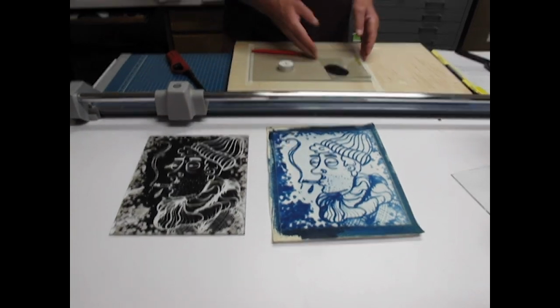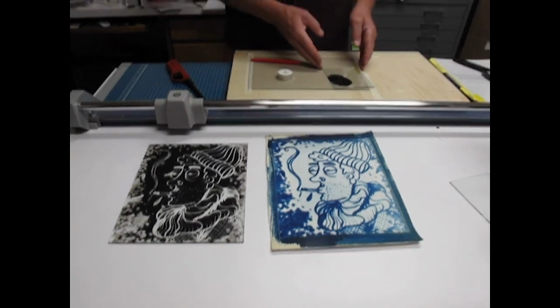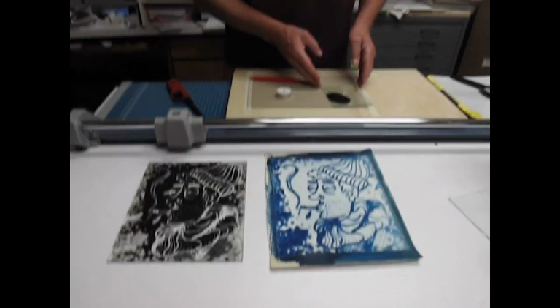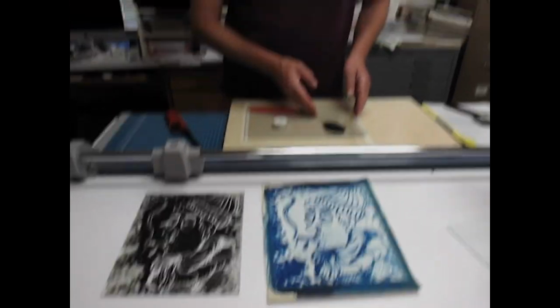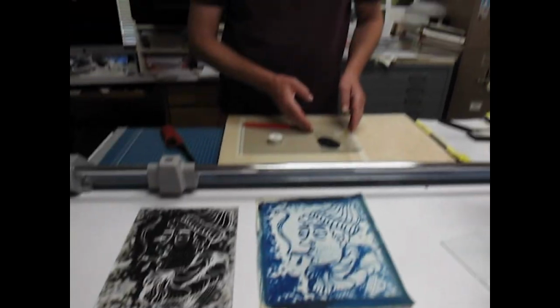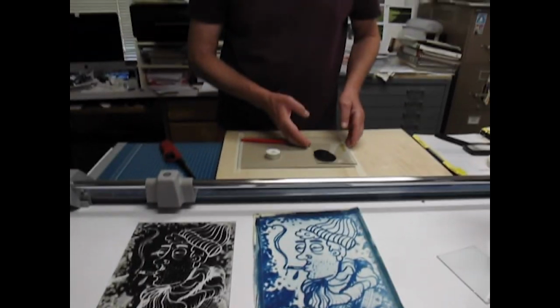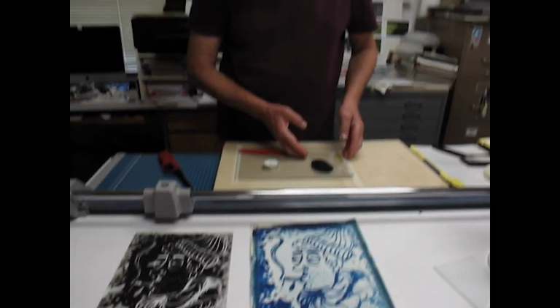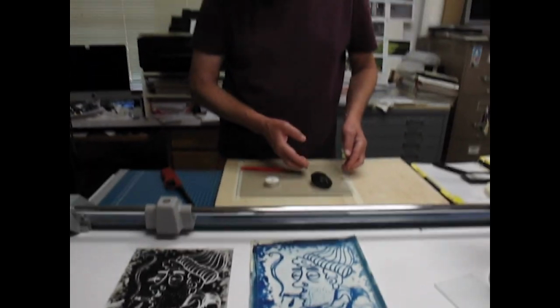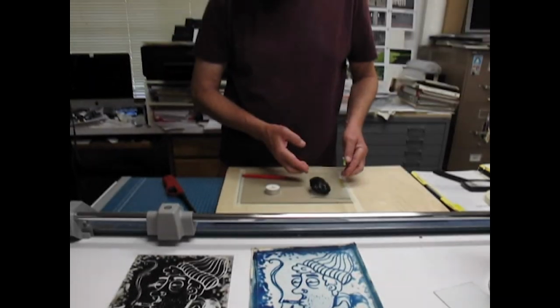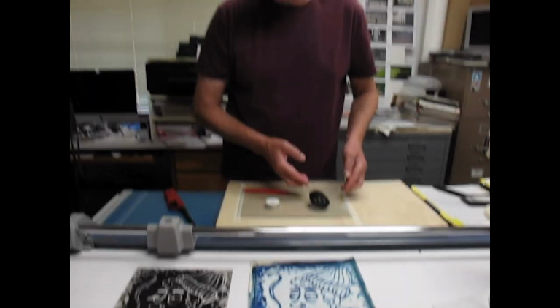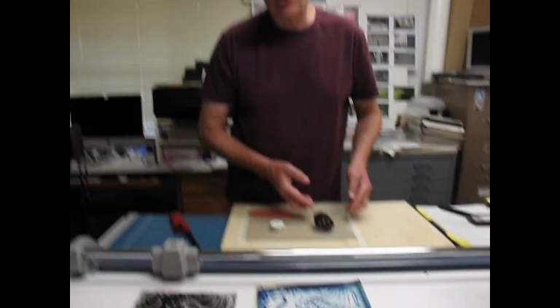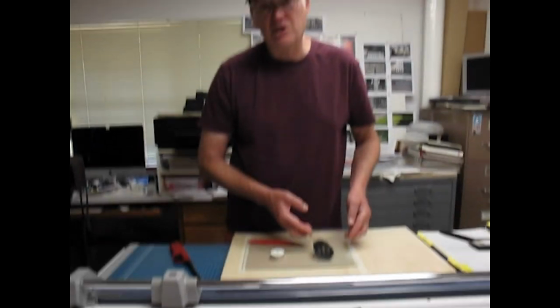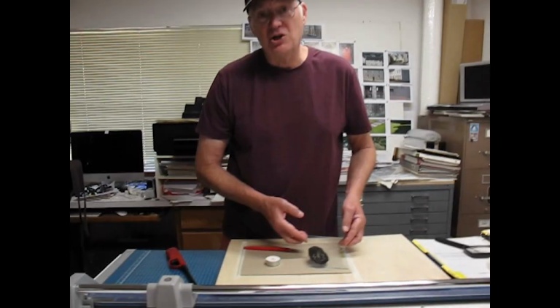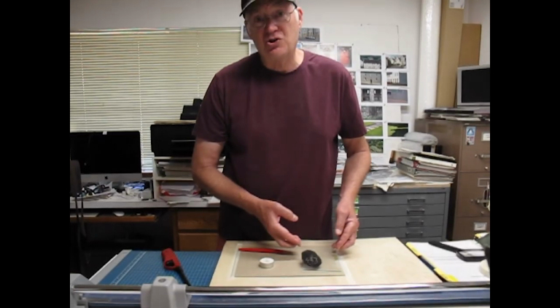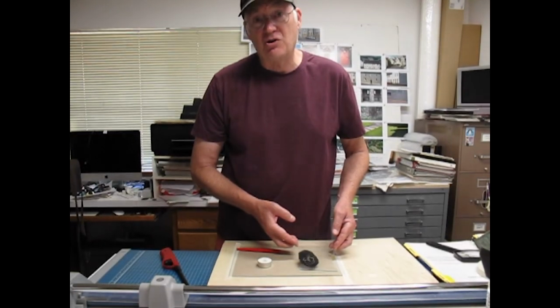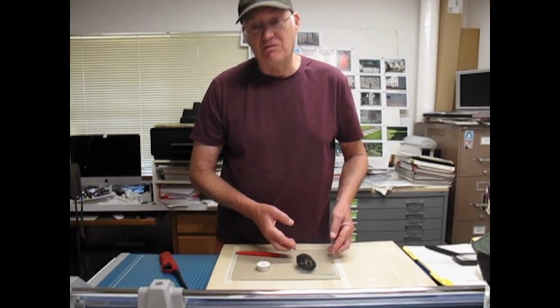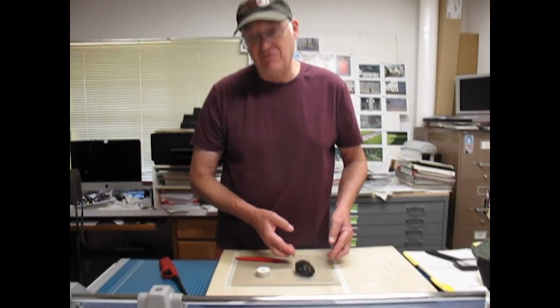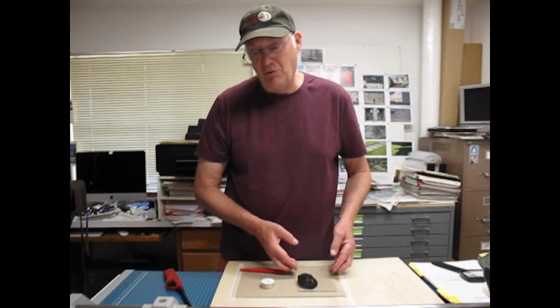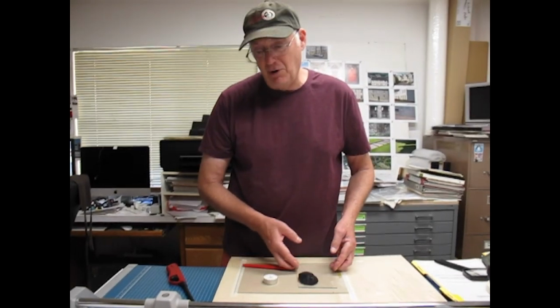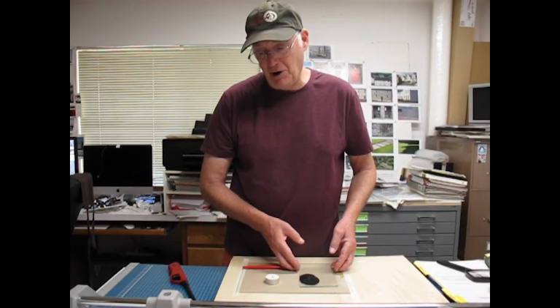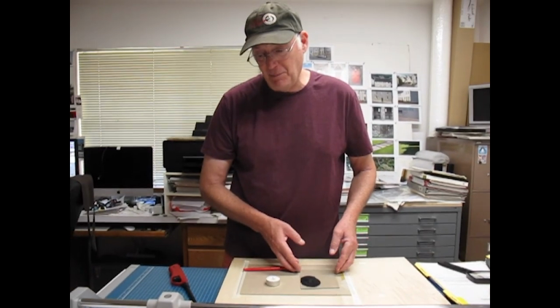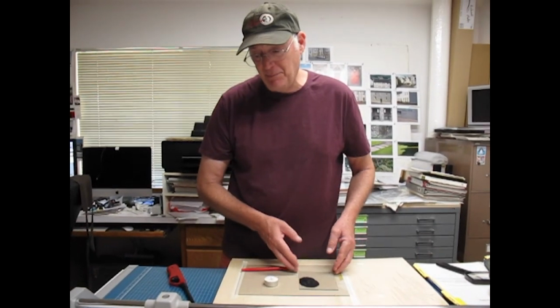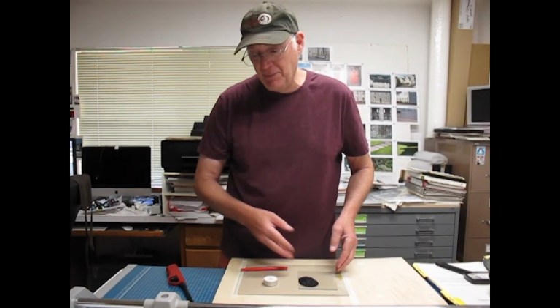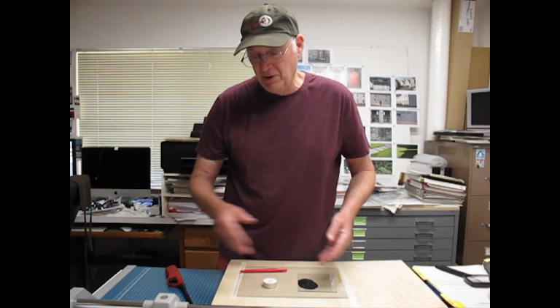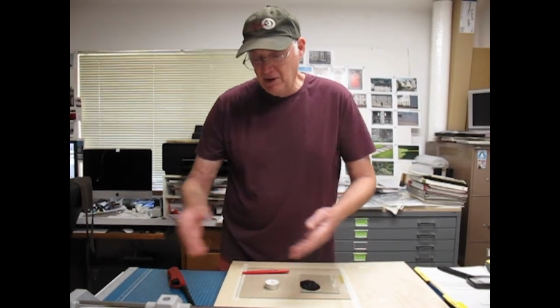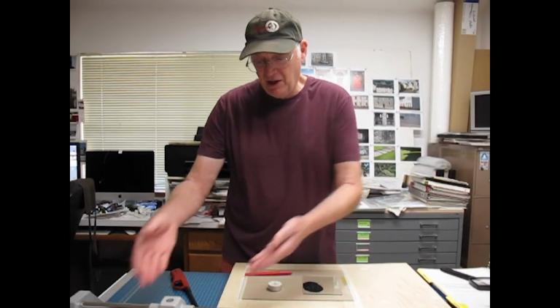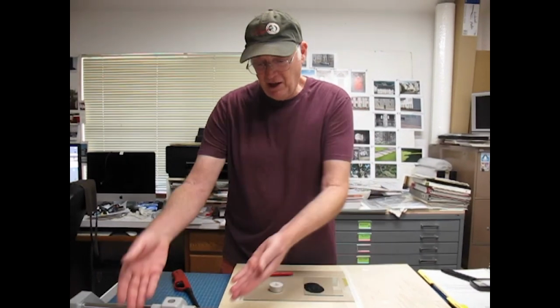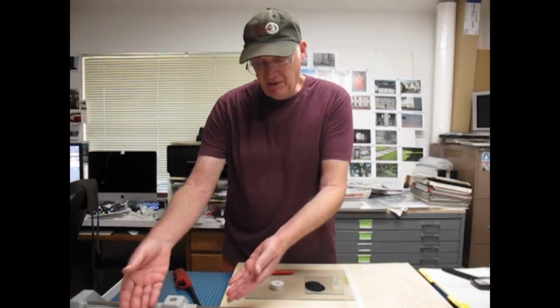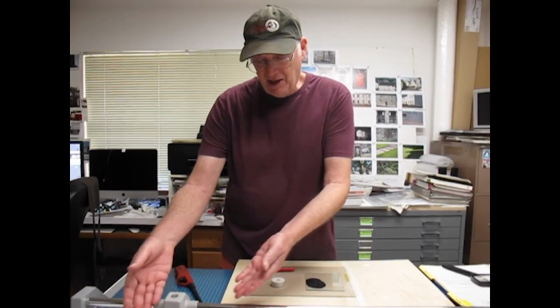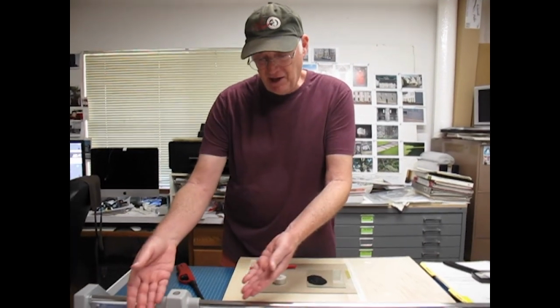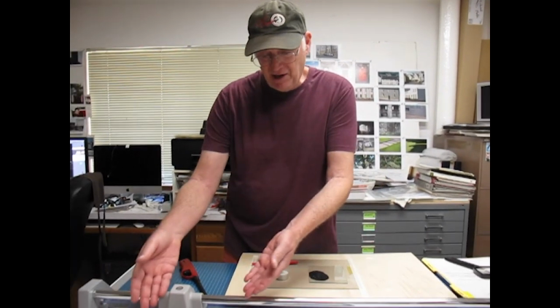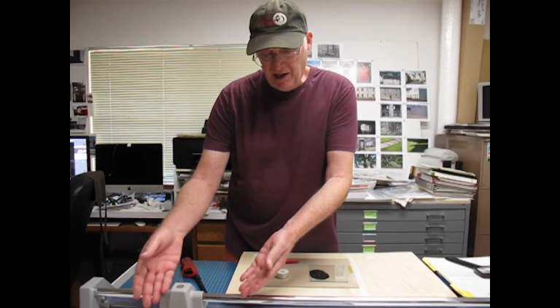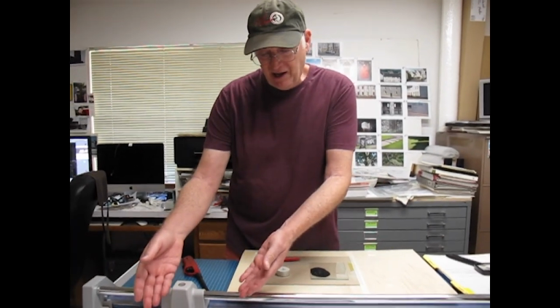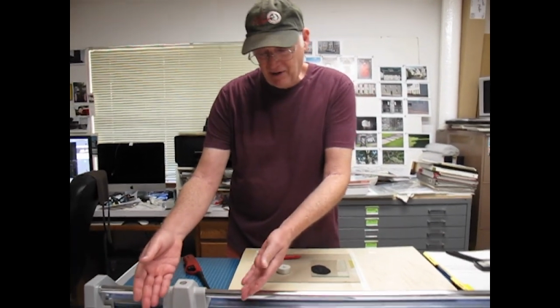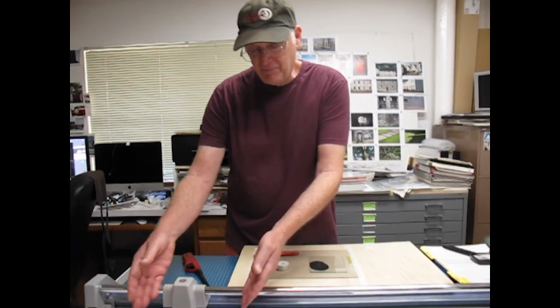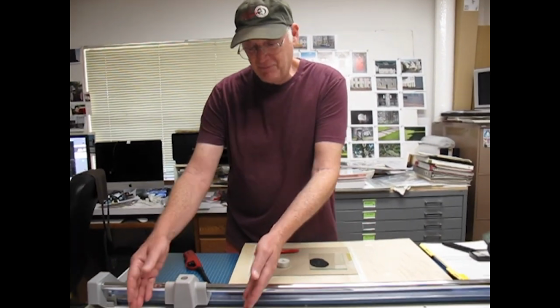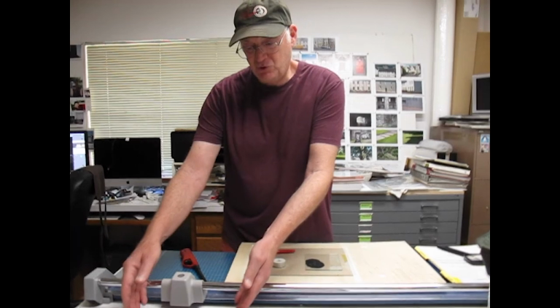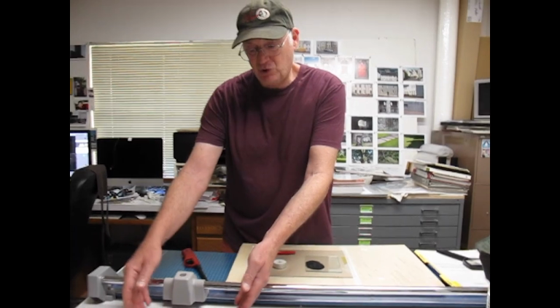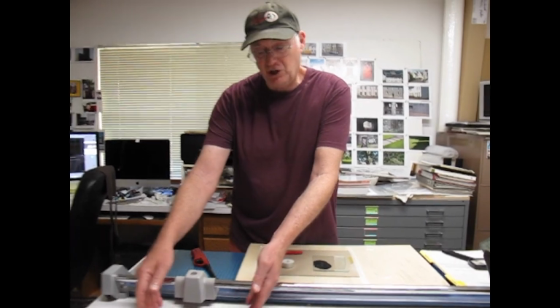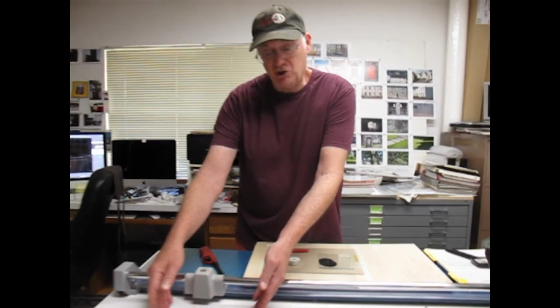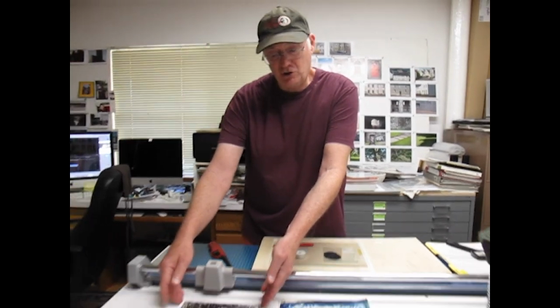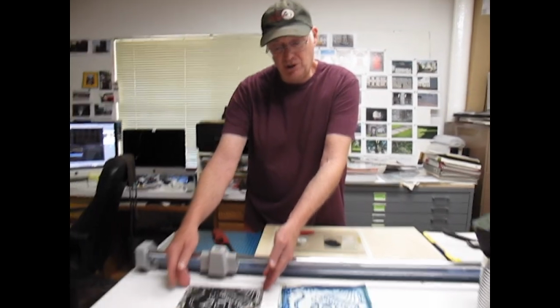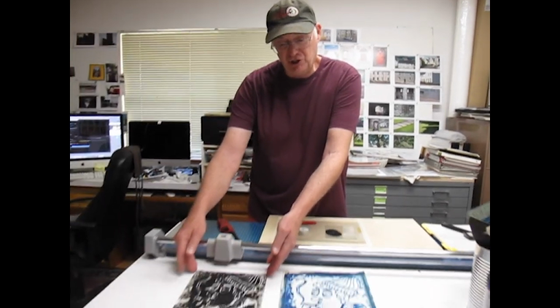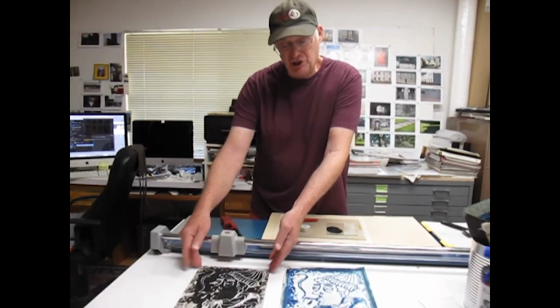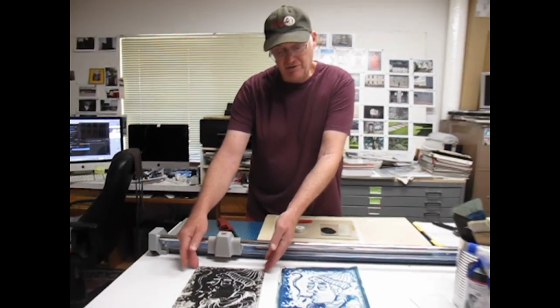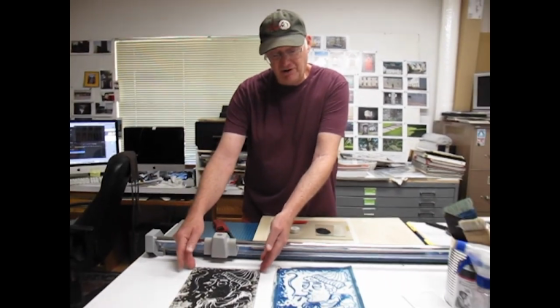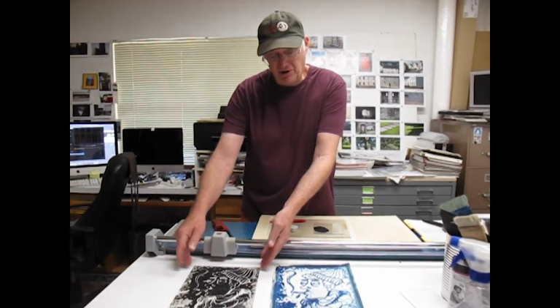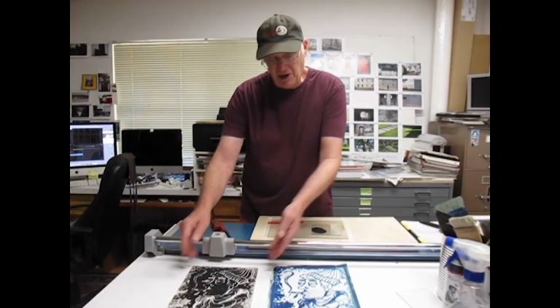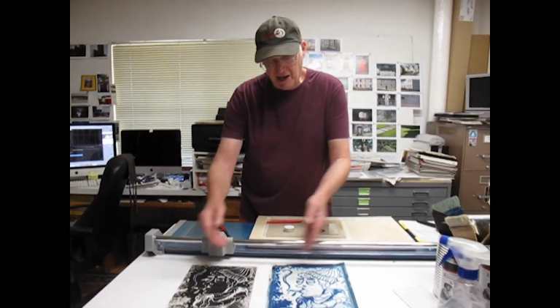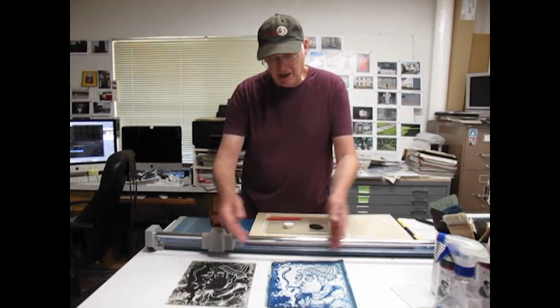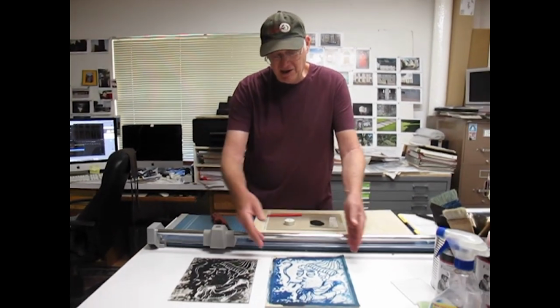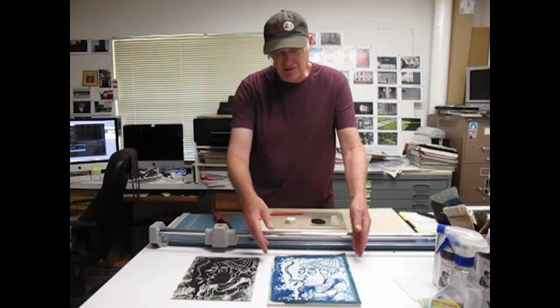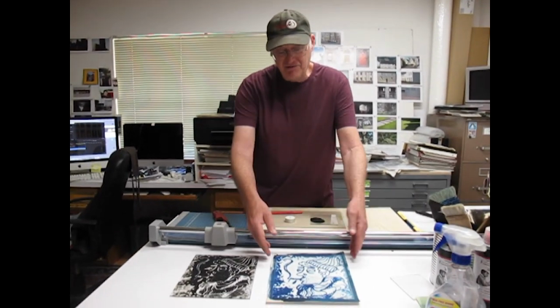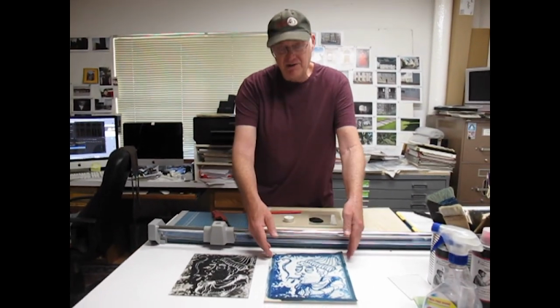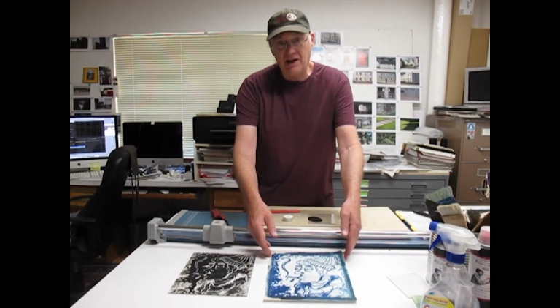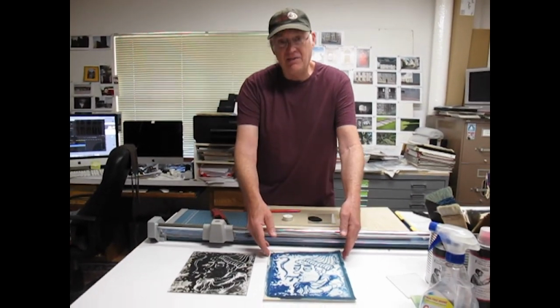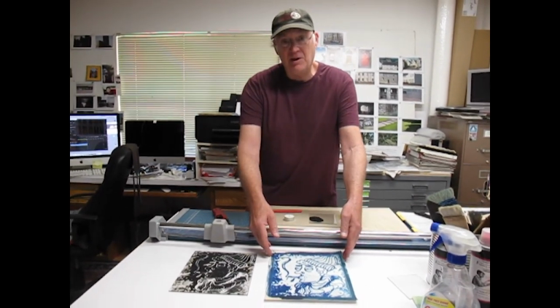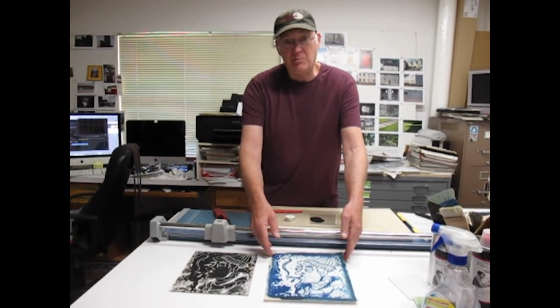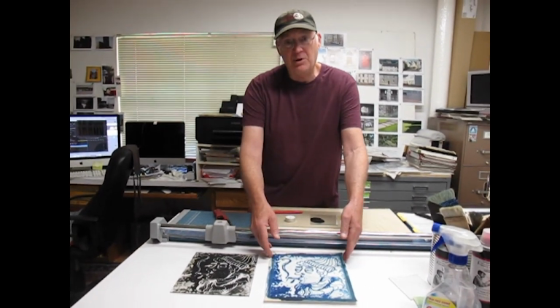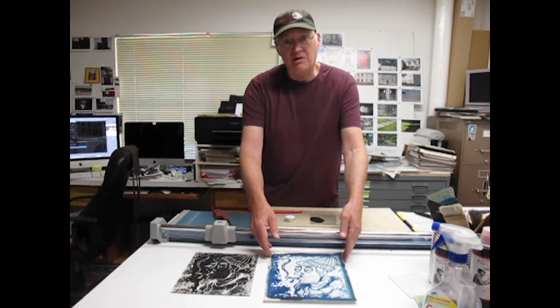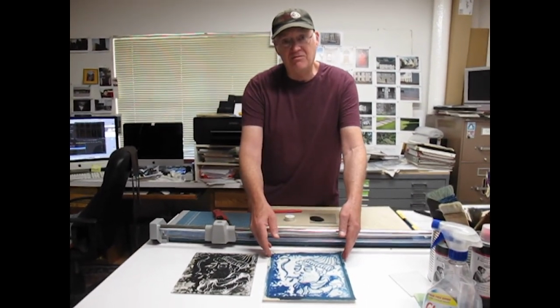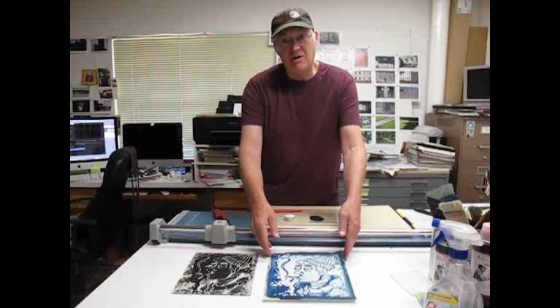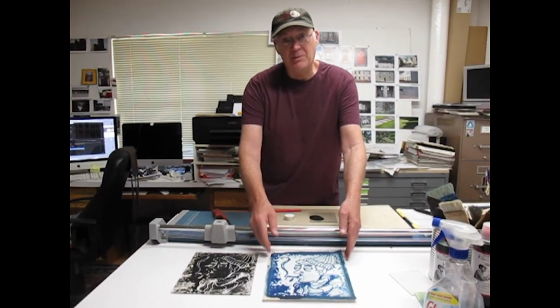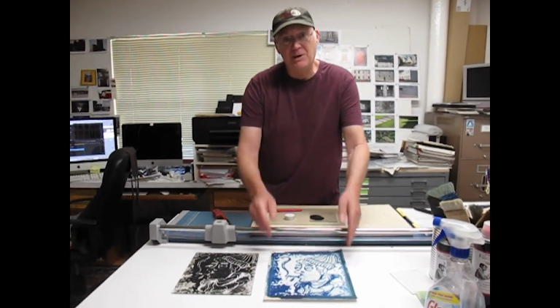Cliché verre in the traditional form: a cliché verre negative, and then print from it.